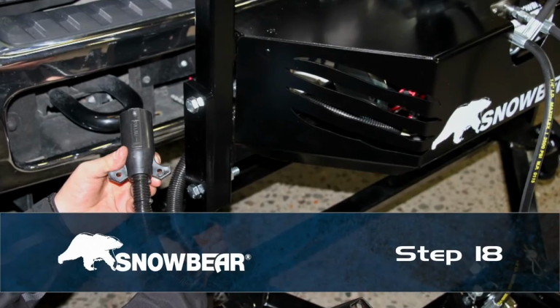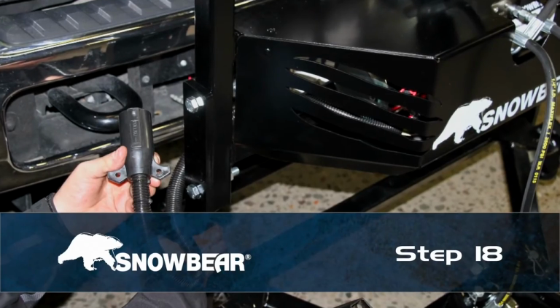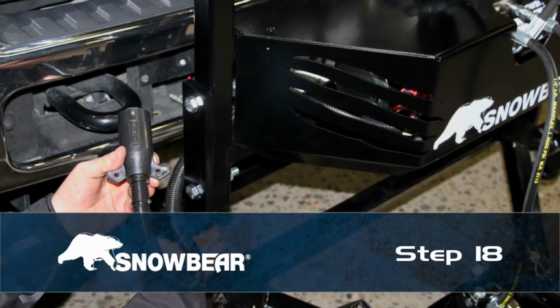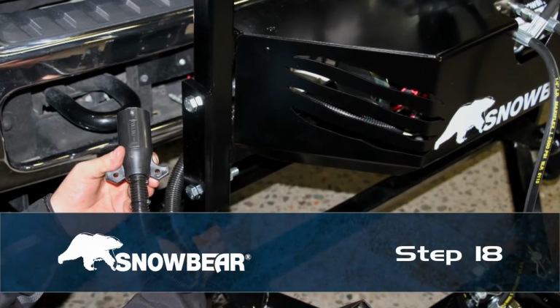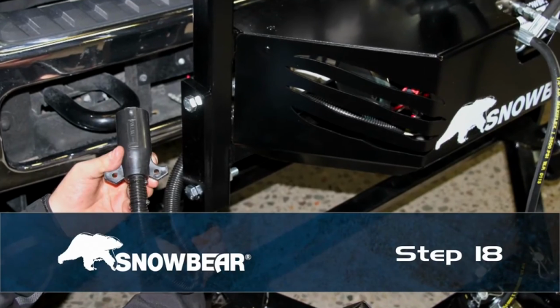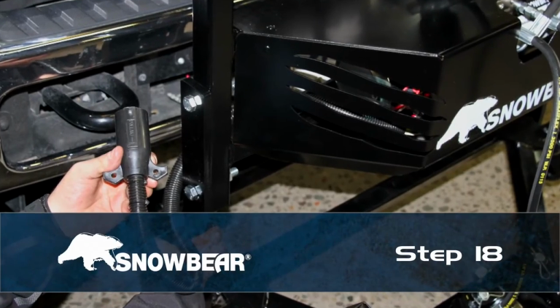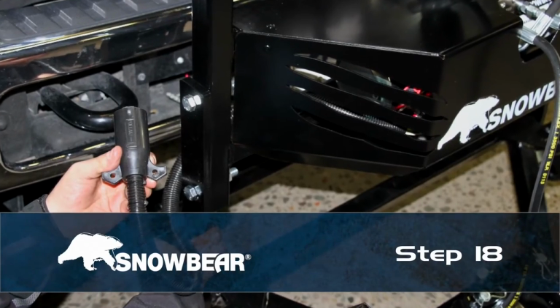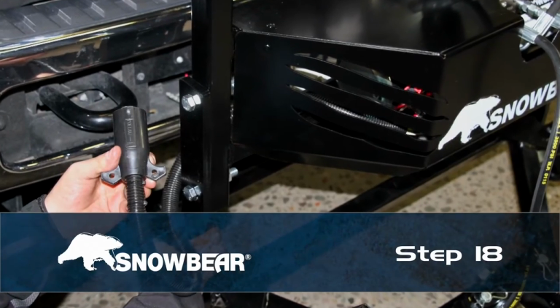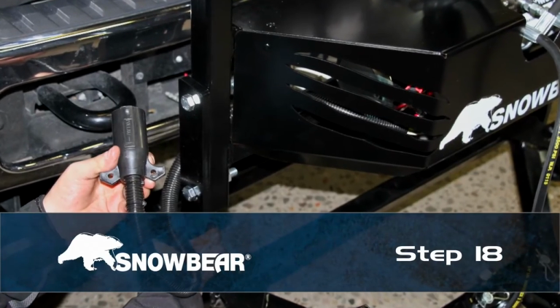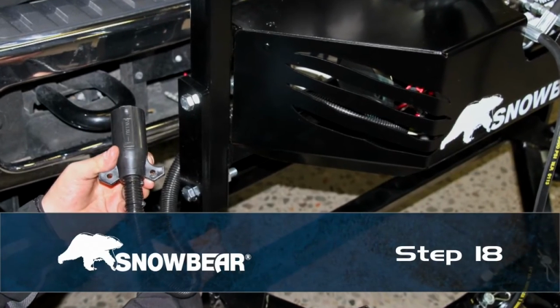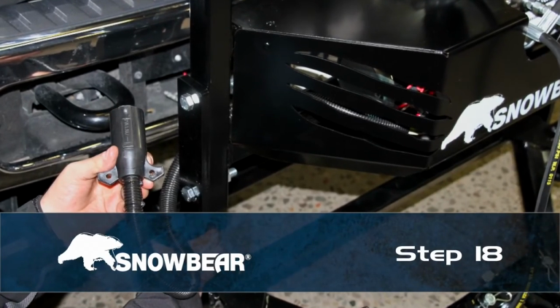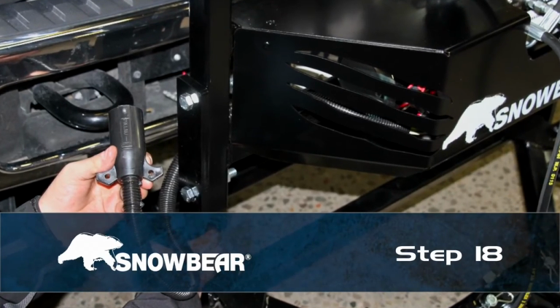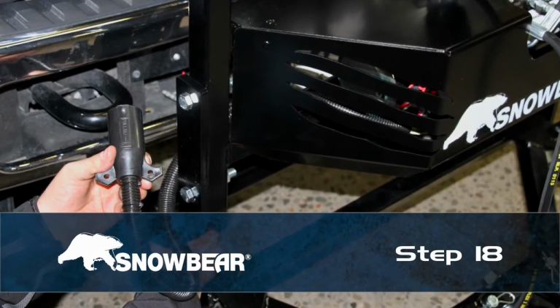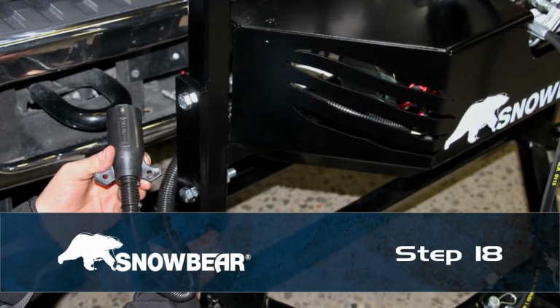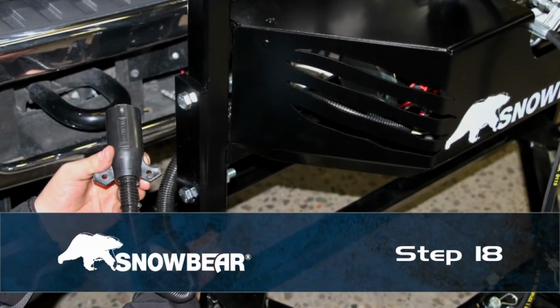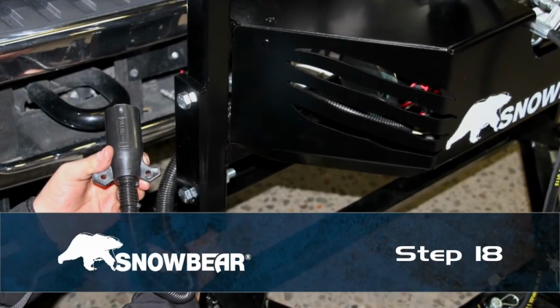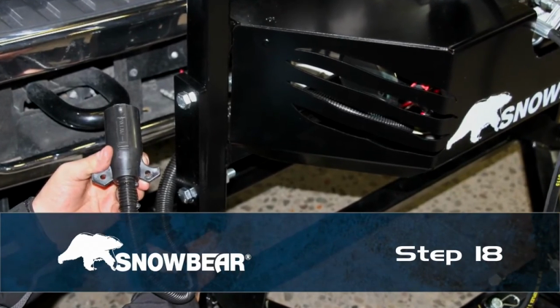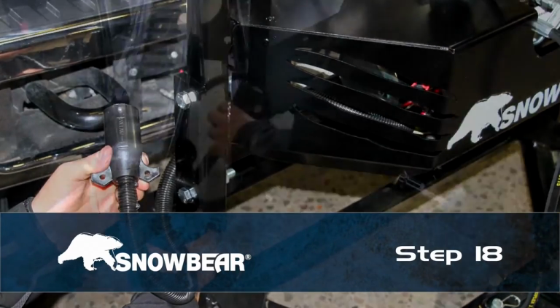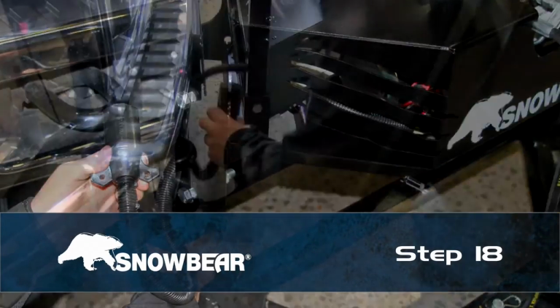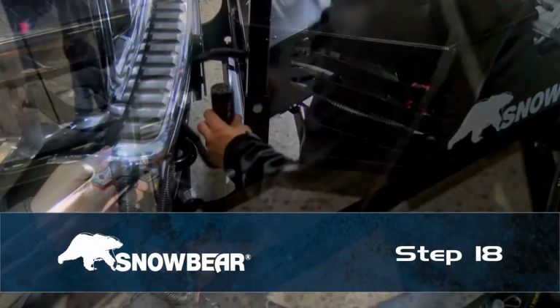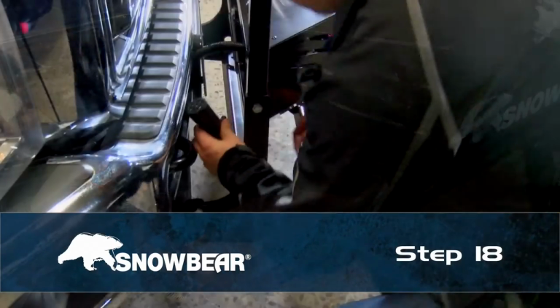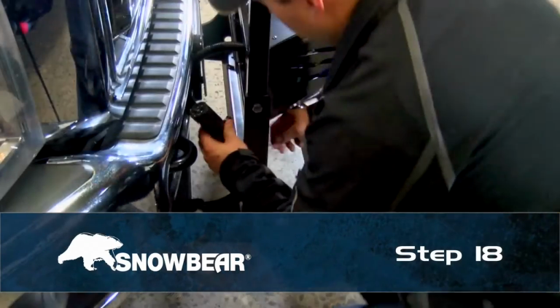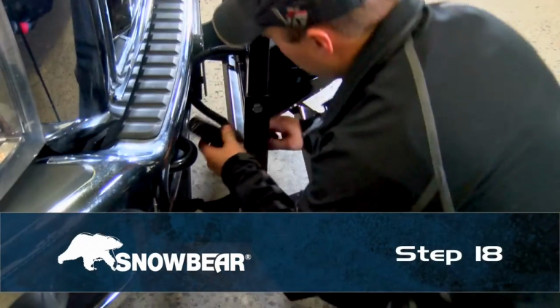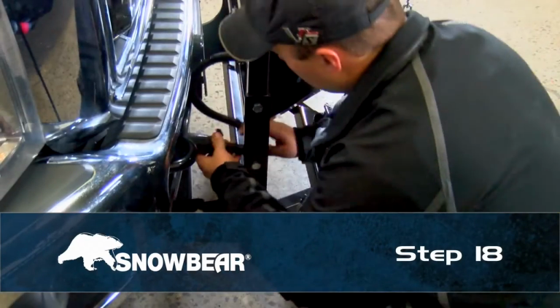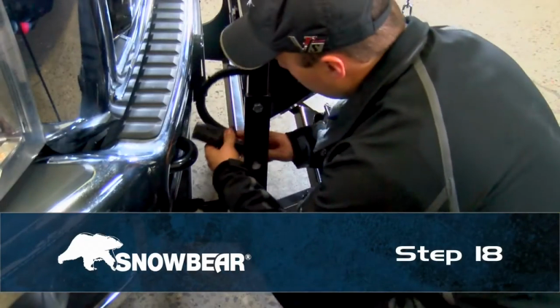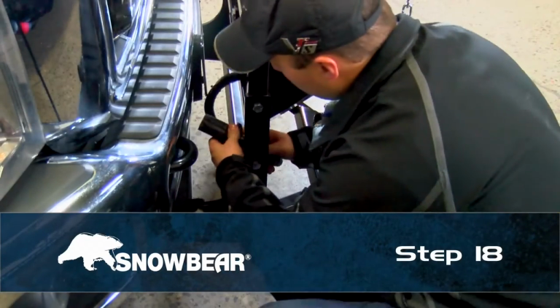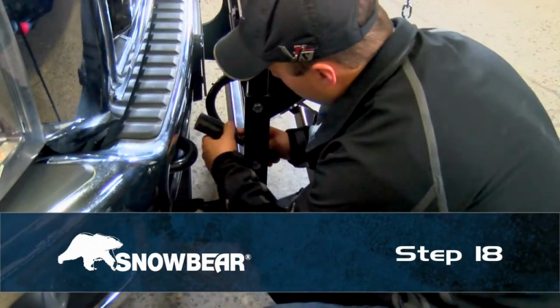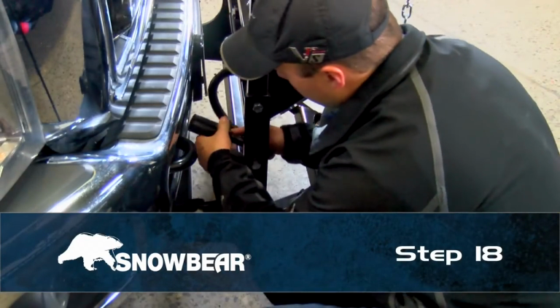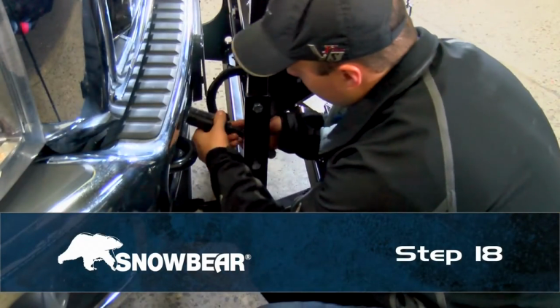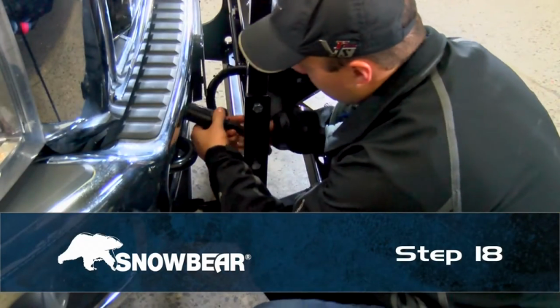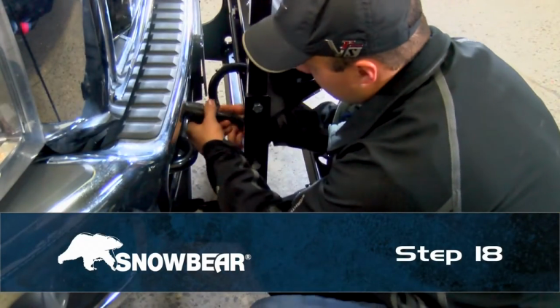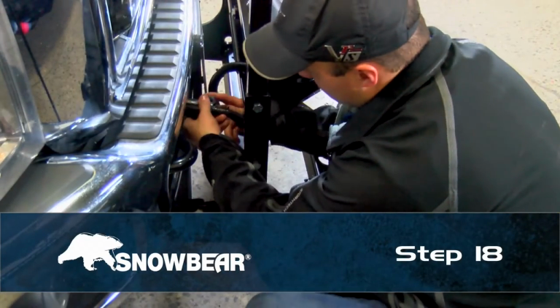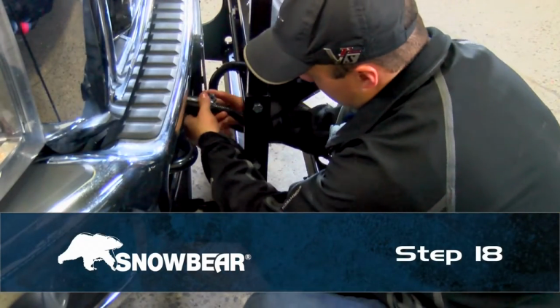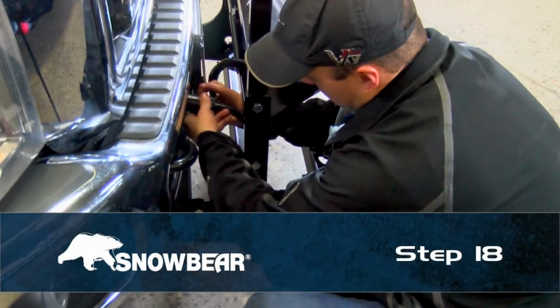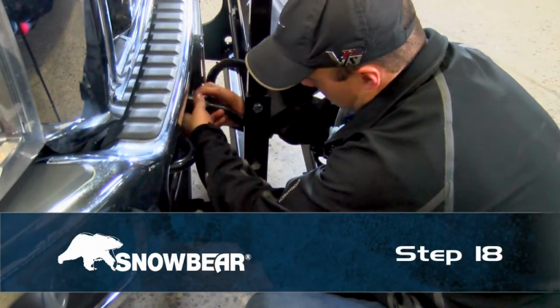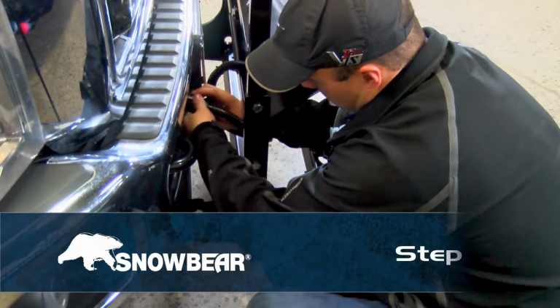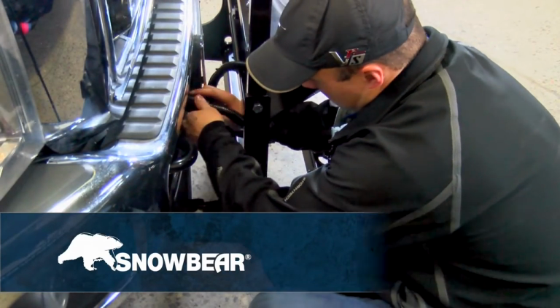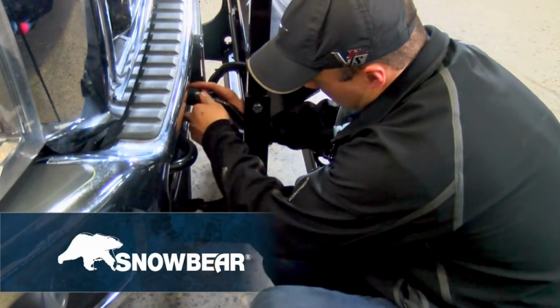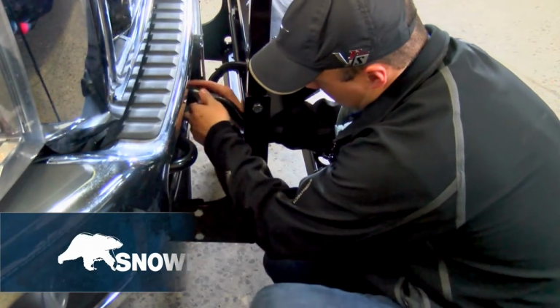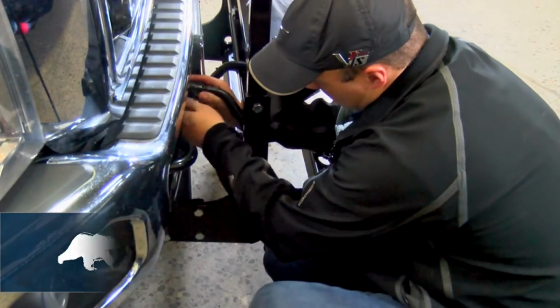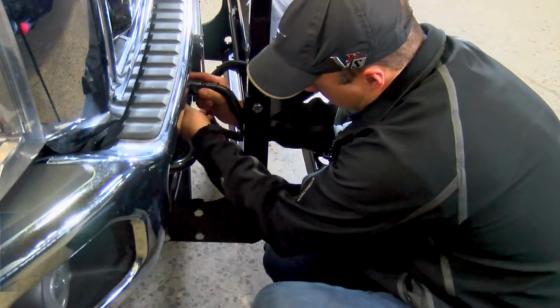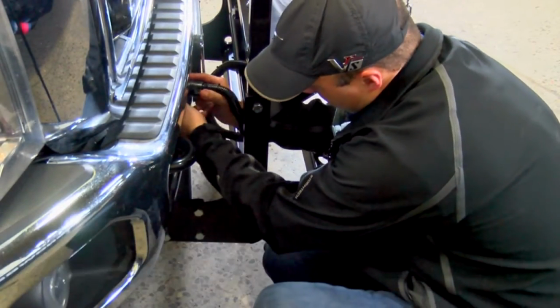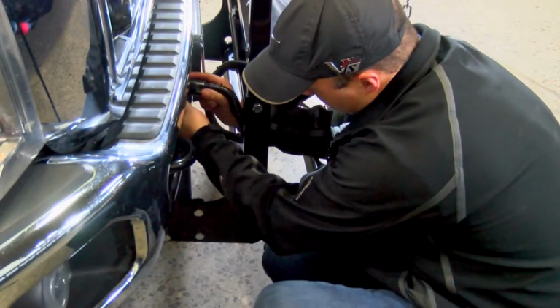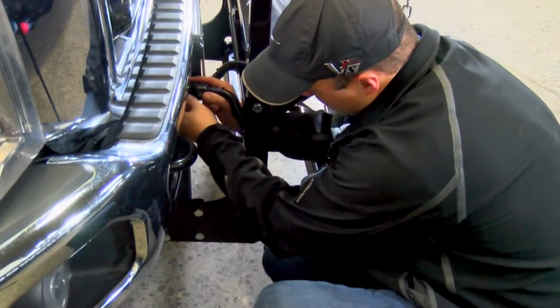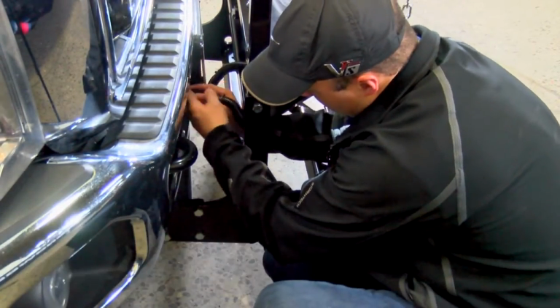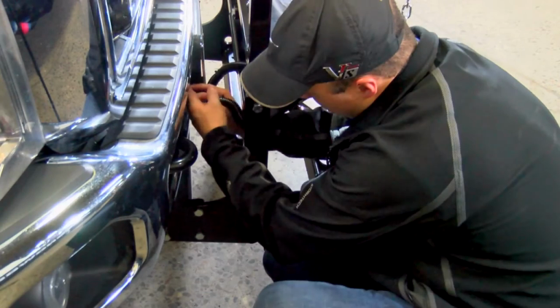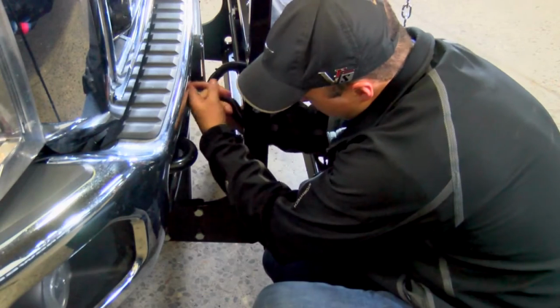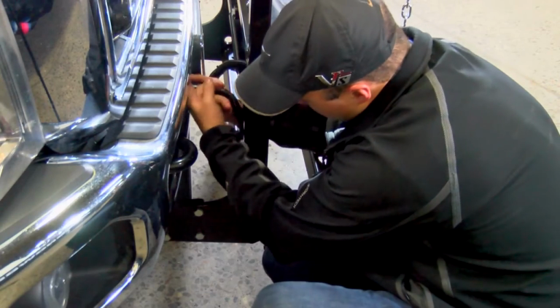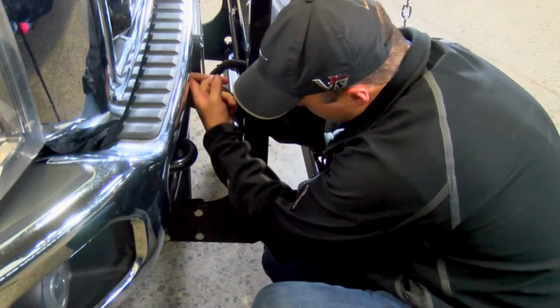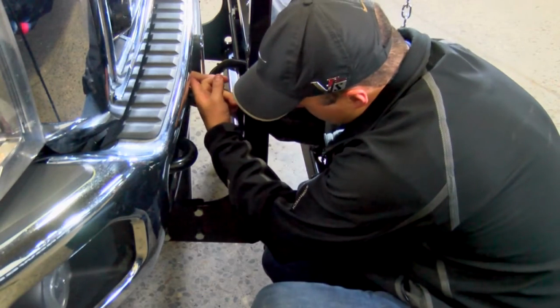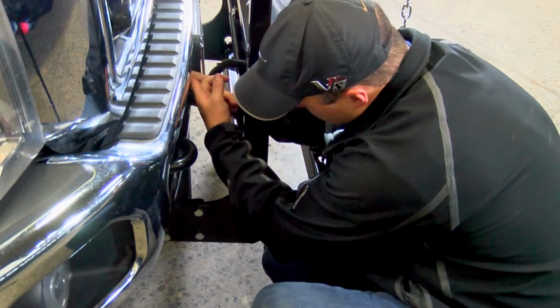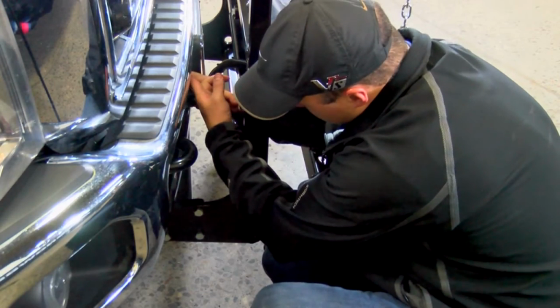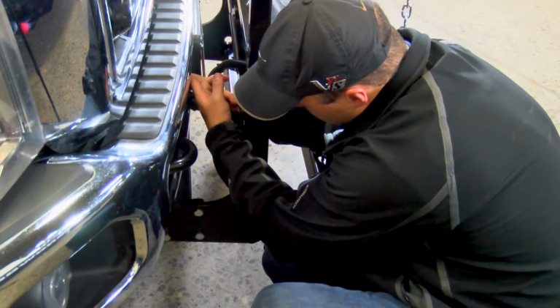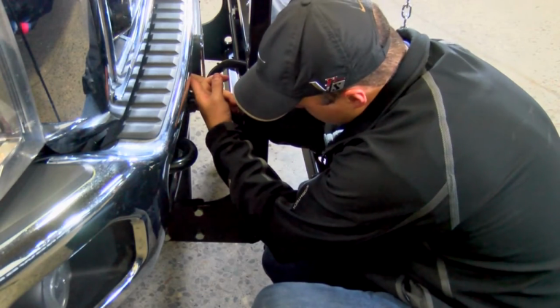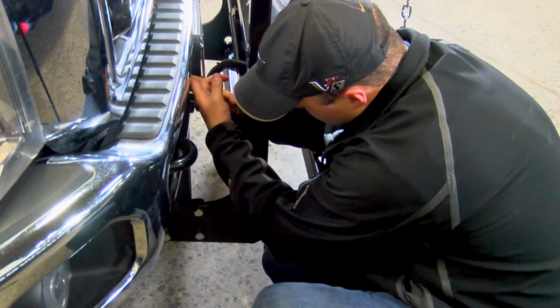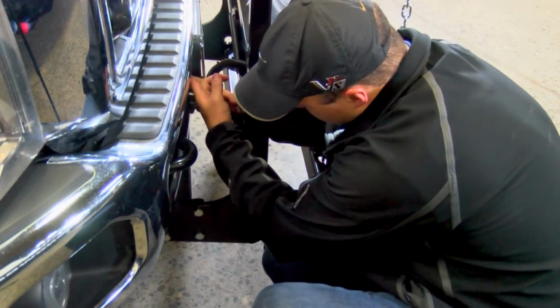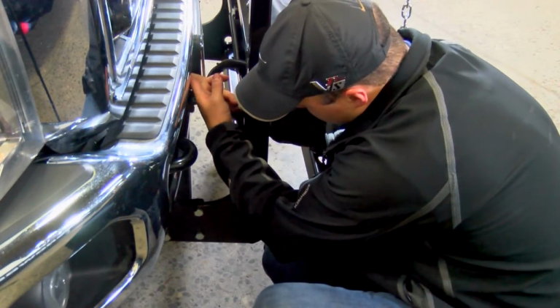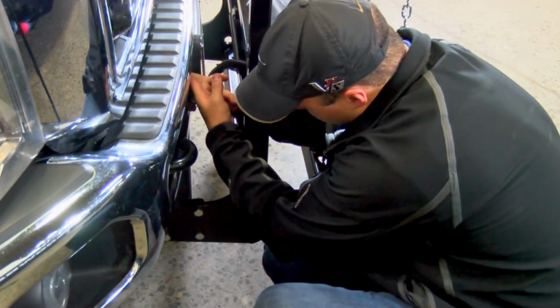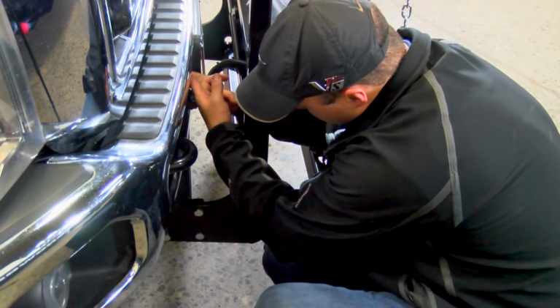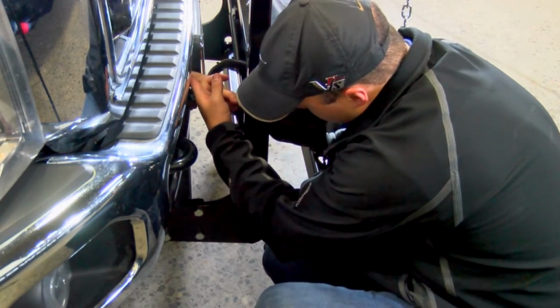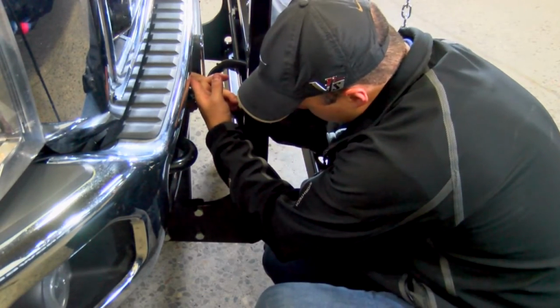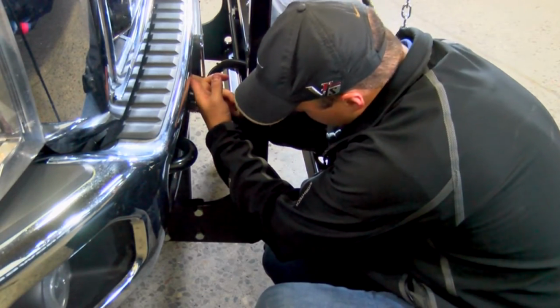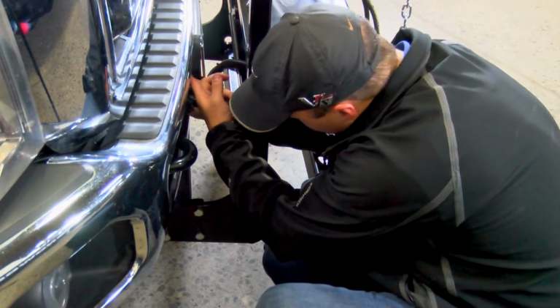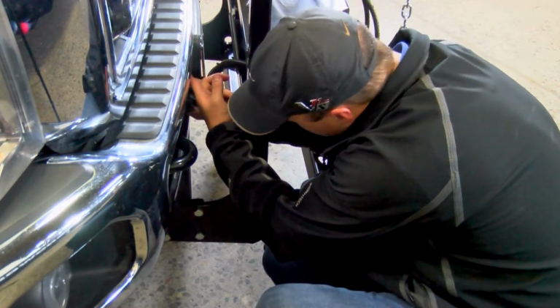Step 18. Plug the electrical harness into the vehicle harness installed previously. See the snowplow electrical wiring guide section of your plow manual.